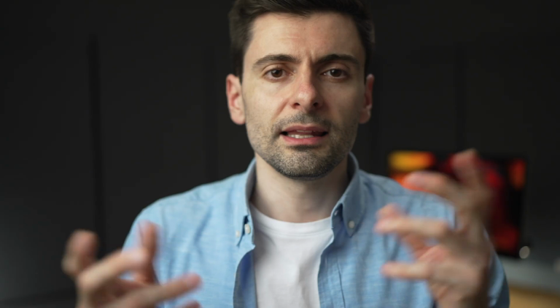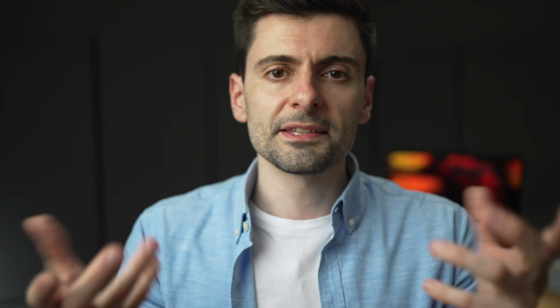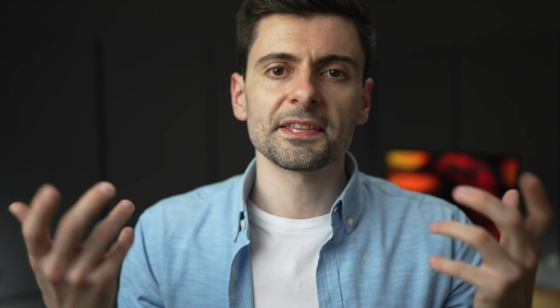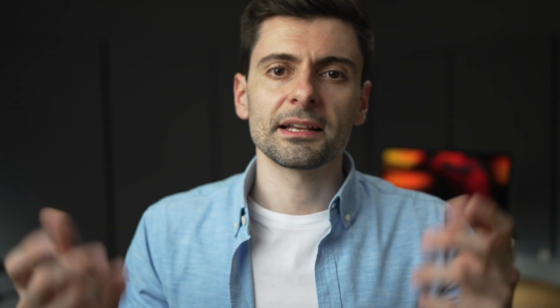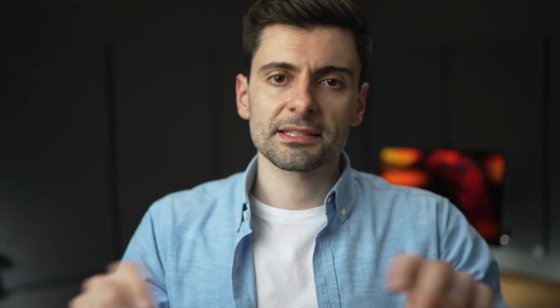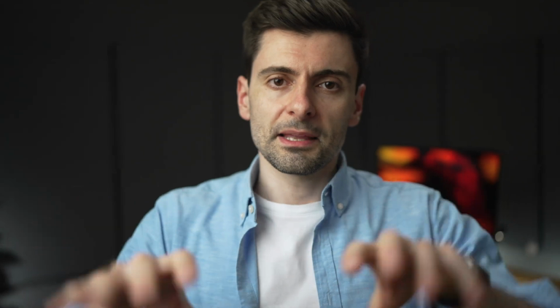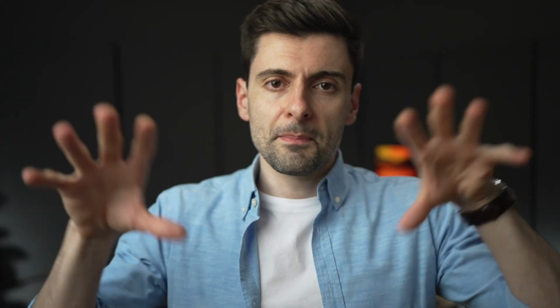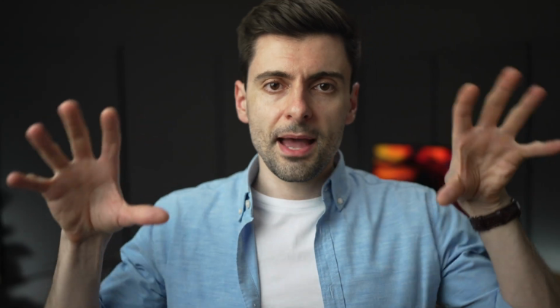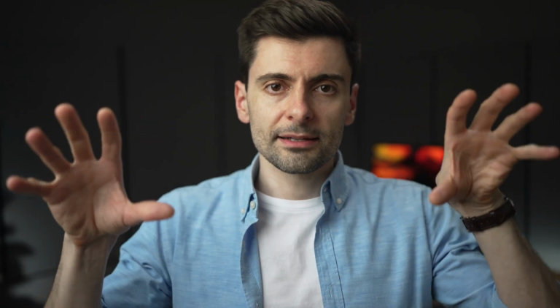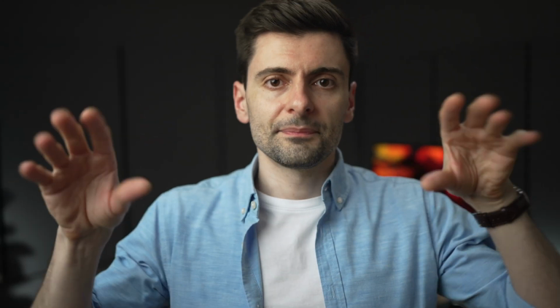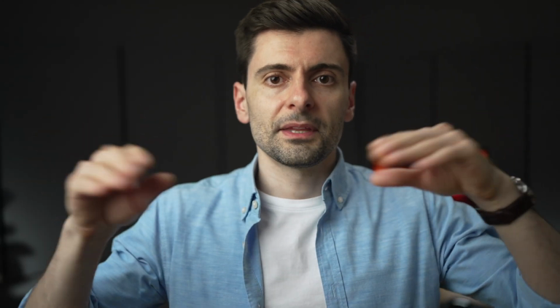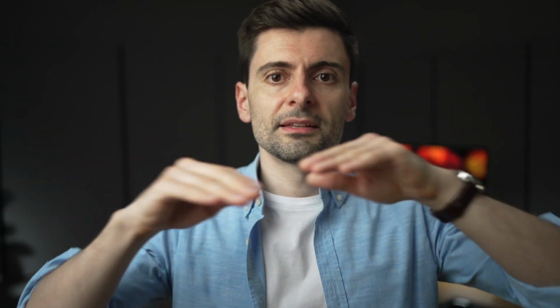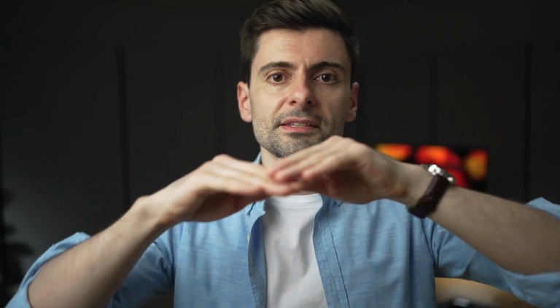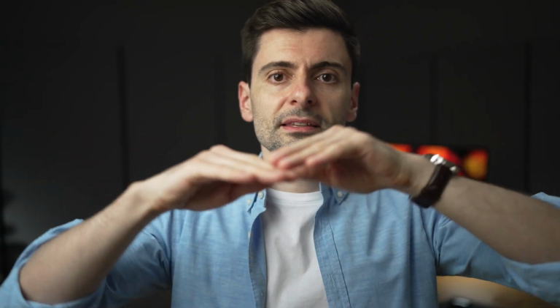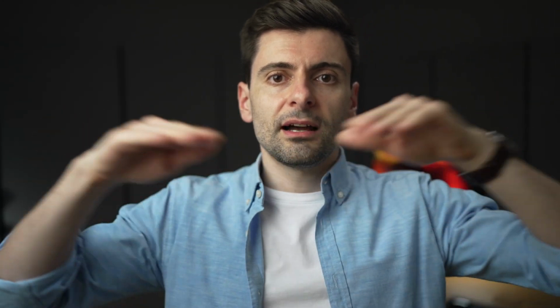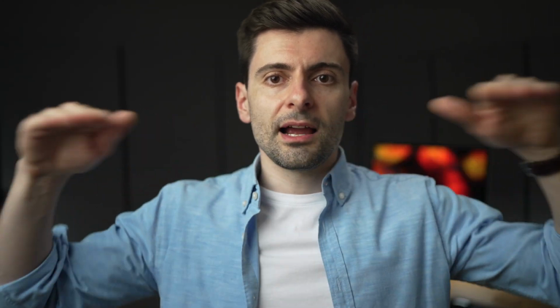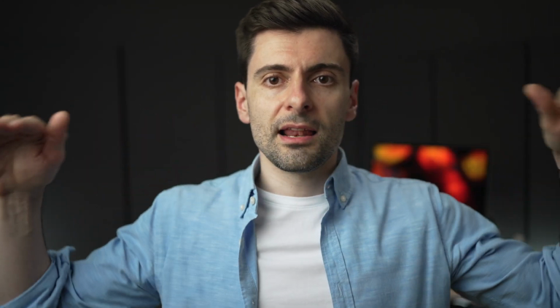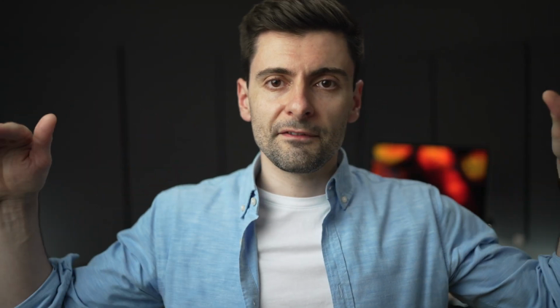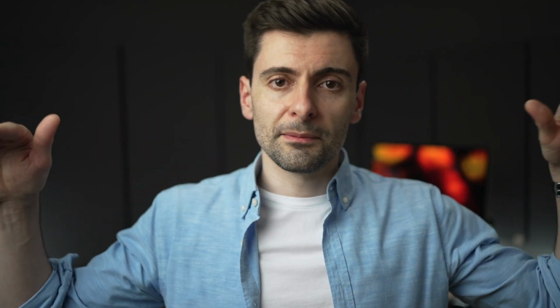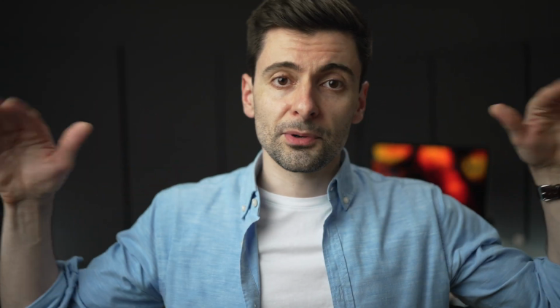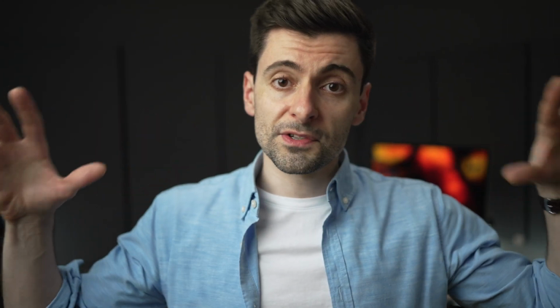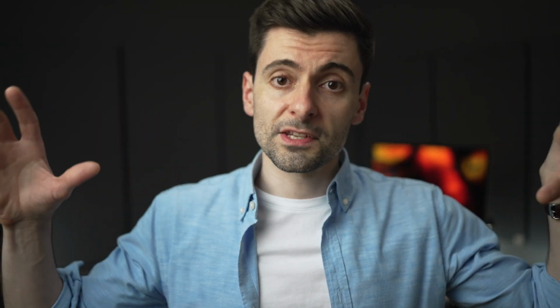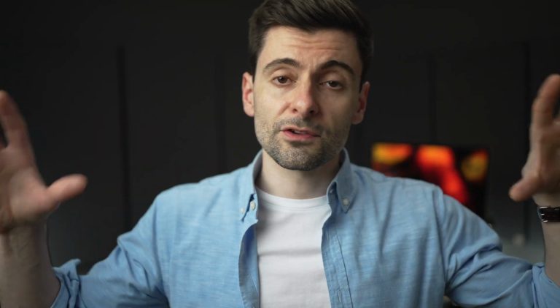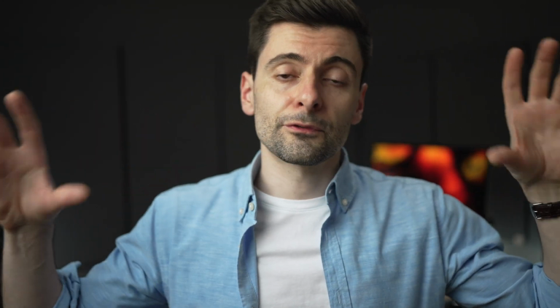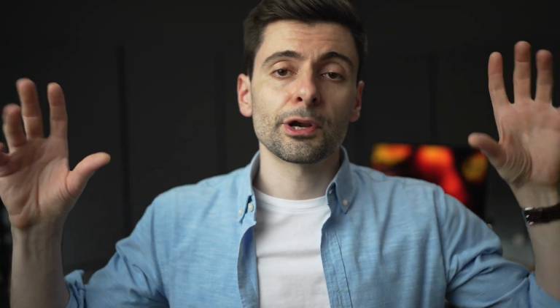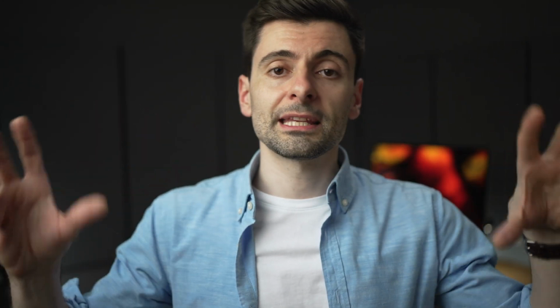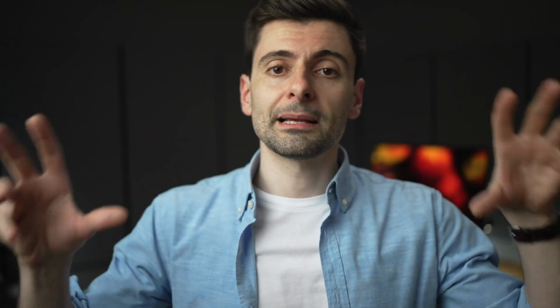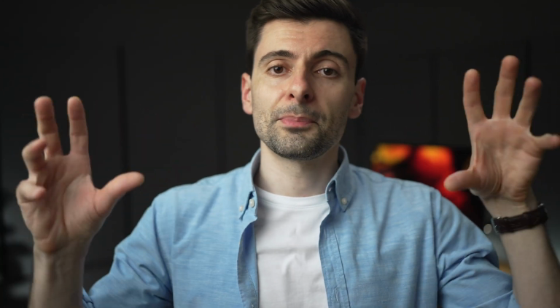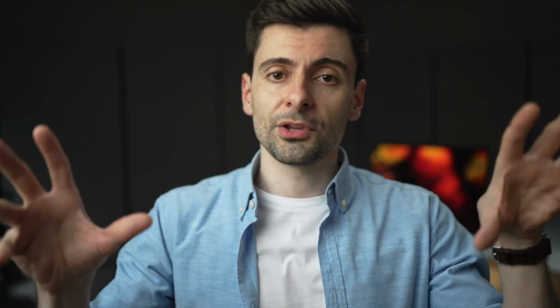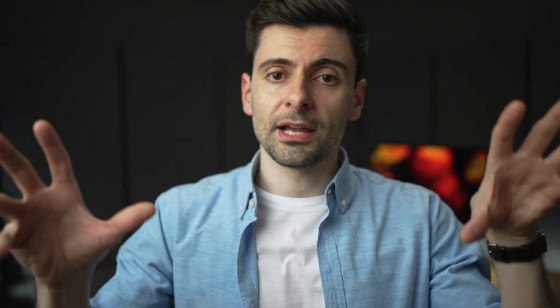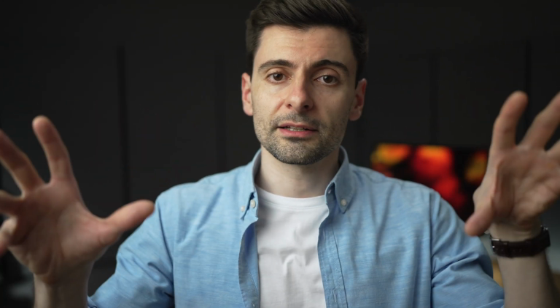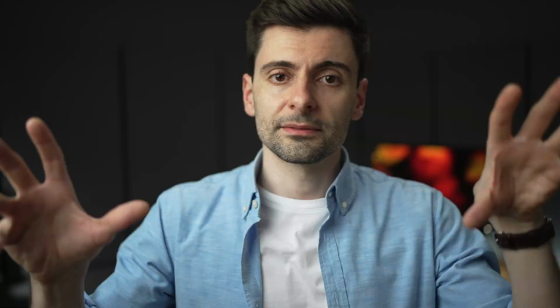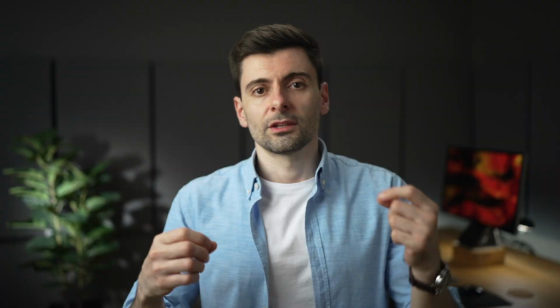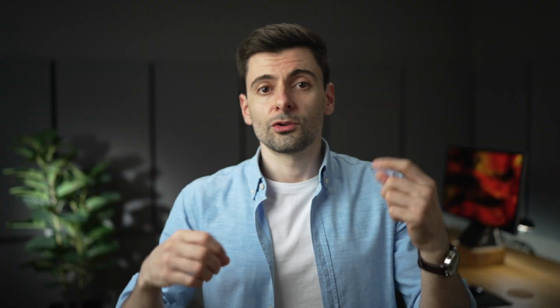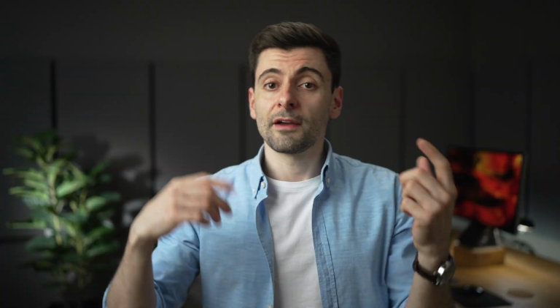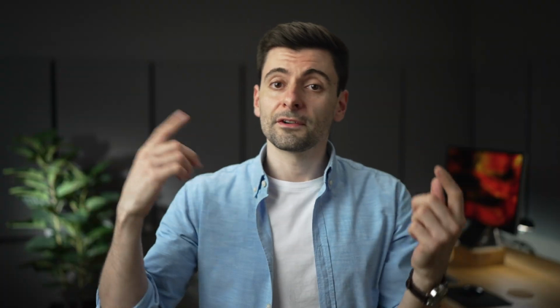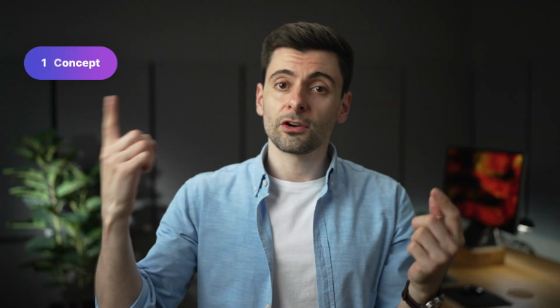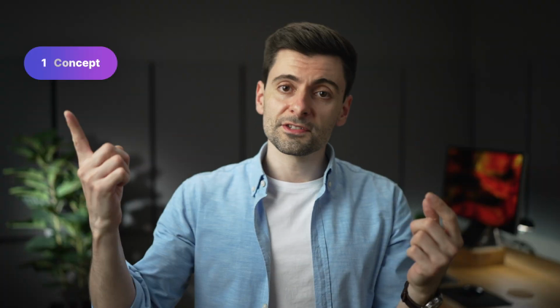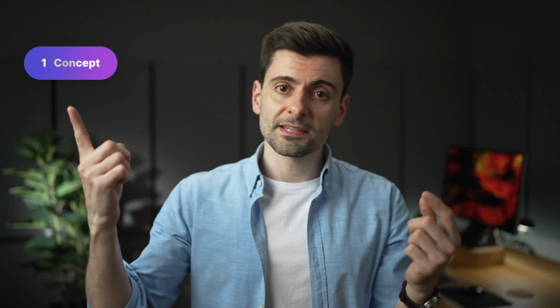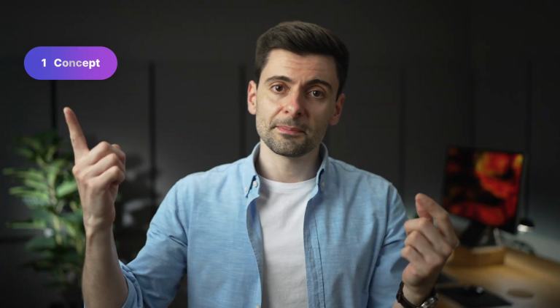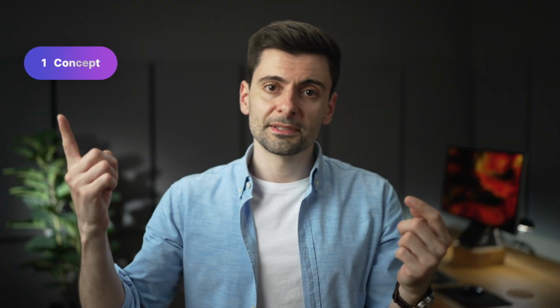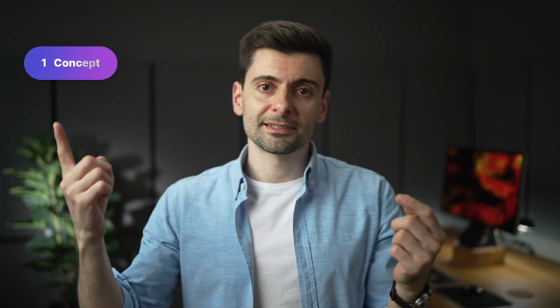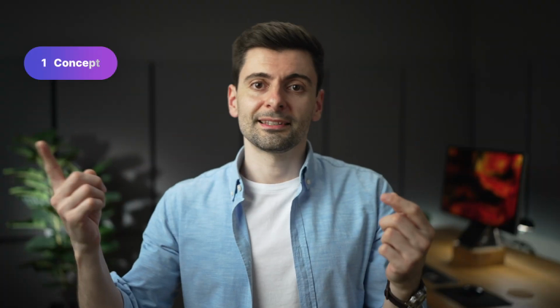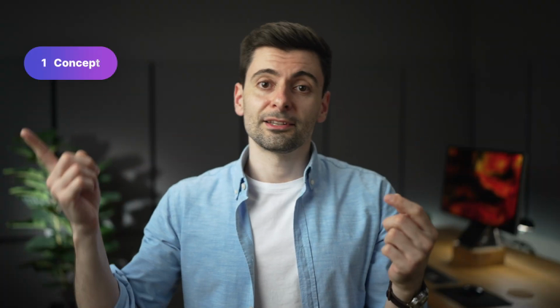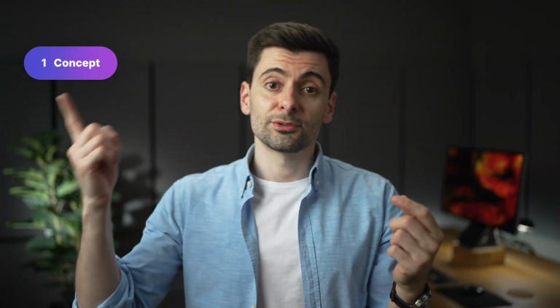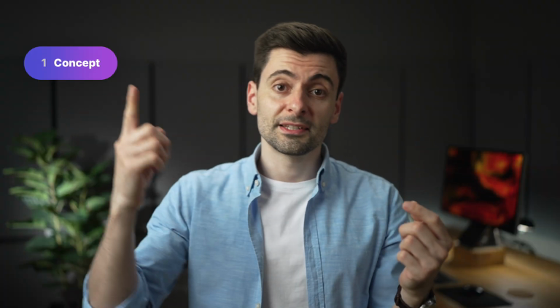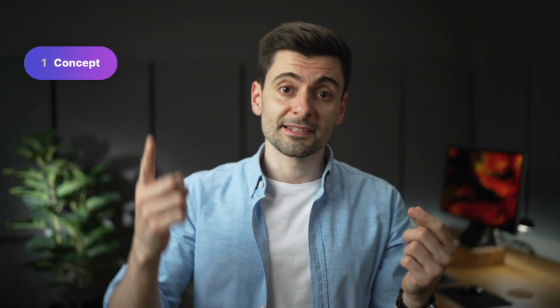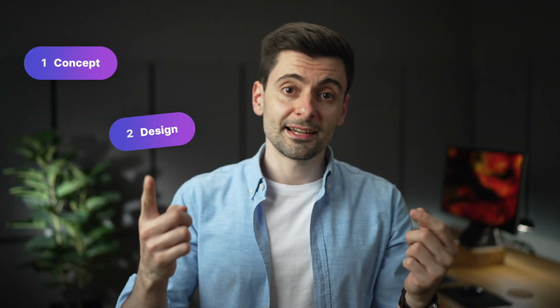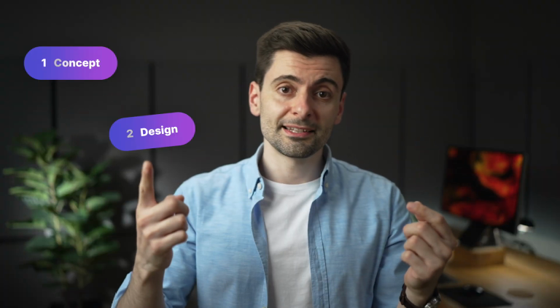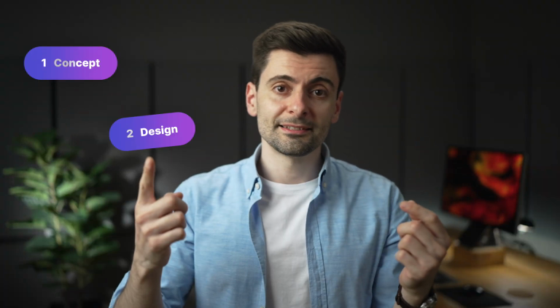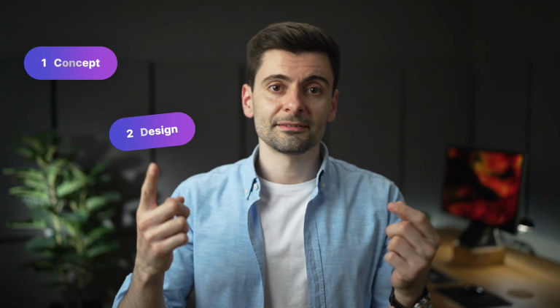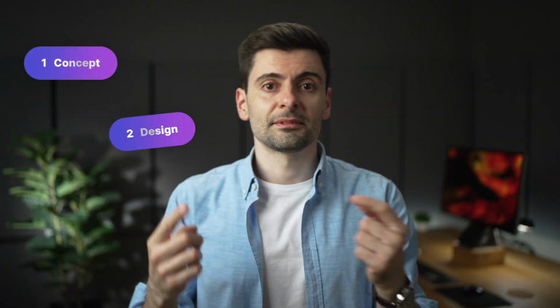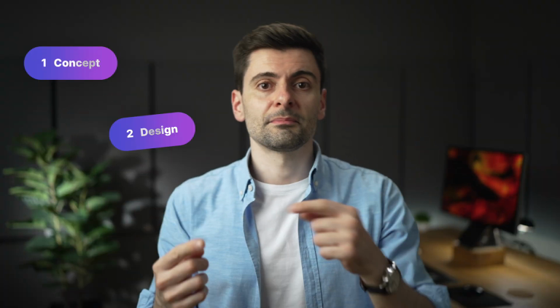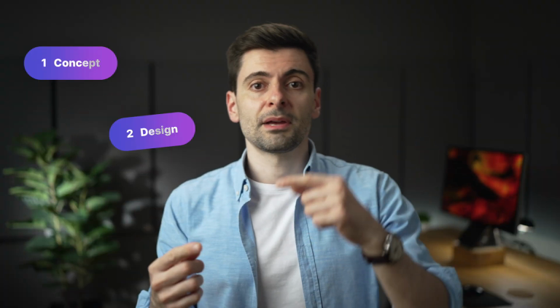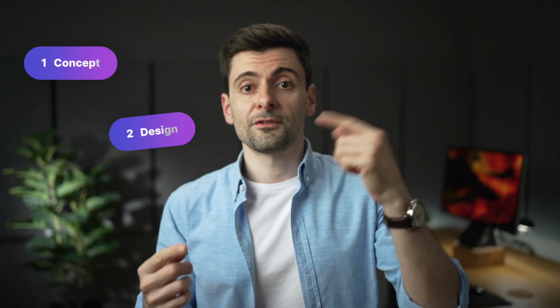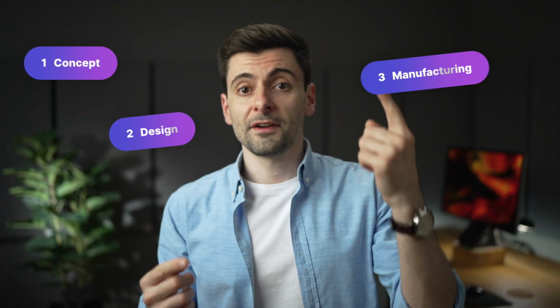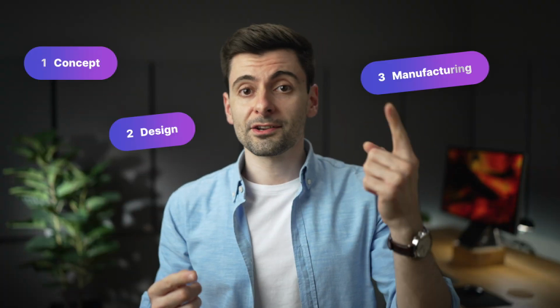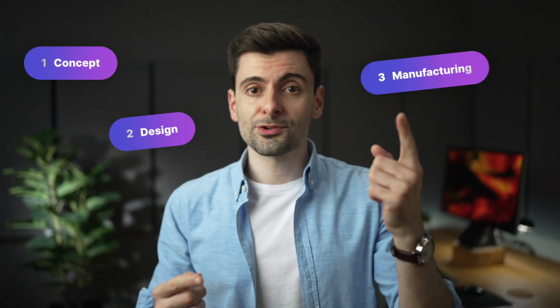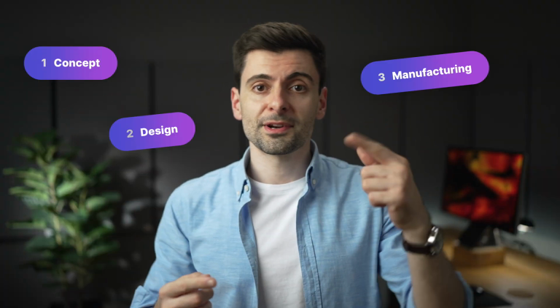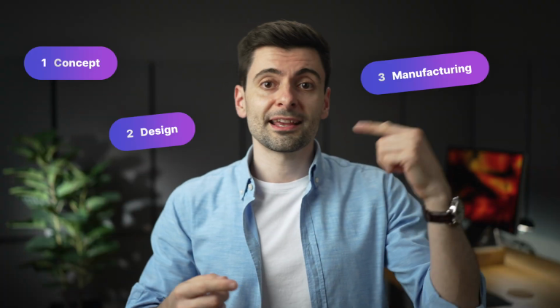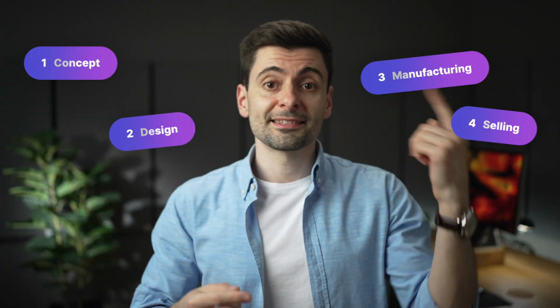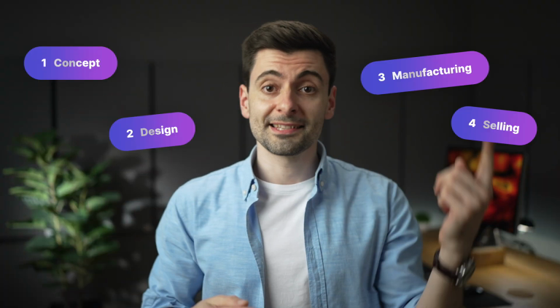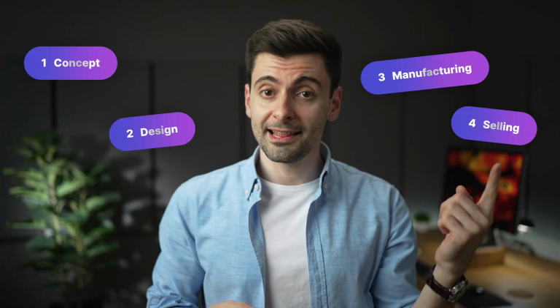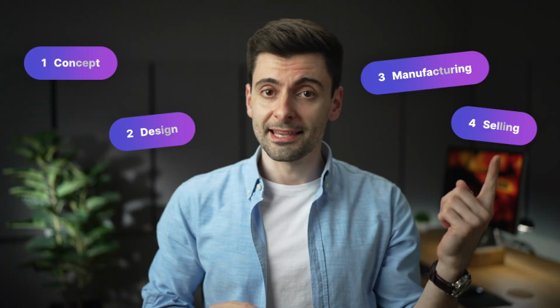Let's take a step back and see the high-level process of creating a product. You have a concept, and then you design, manufacturing, and selling.